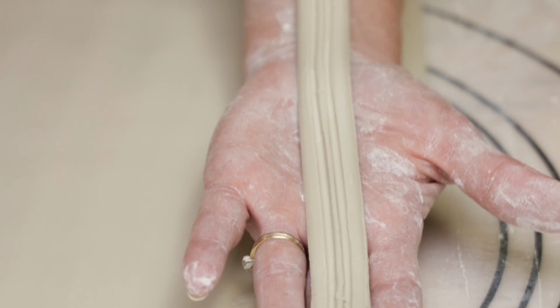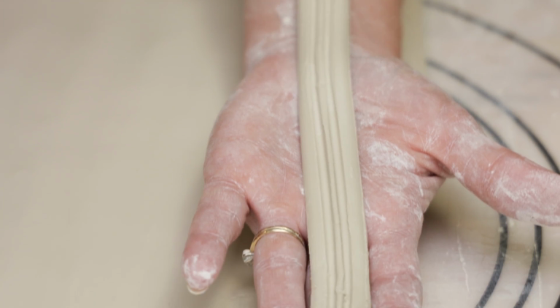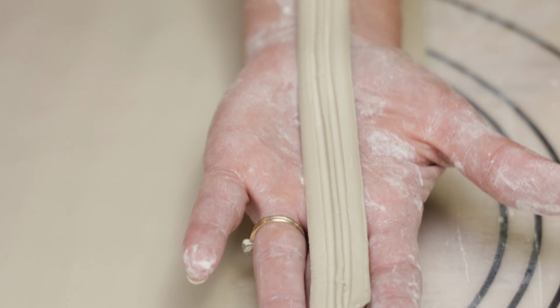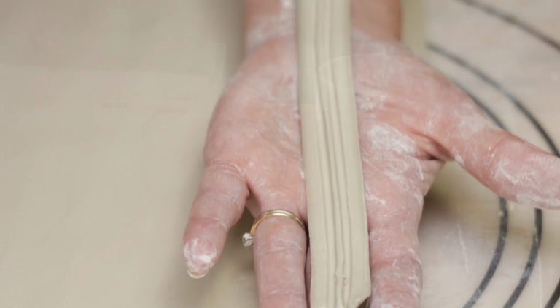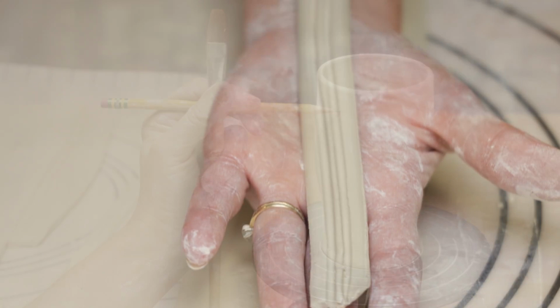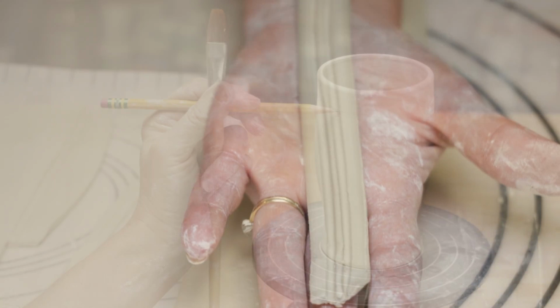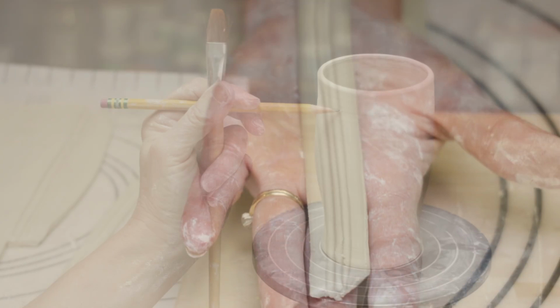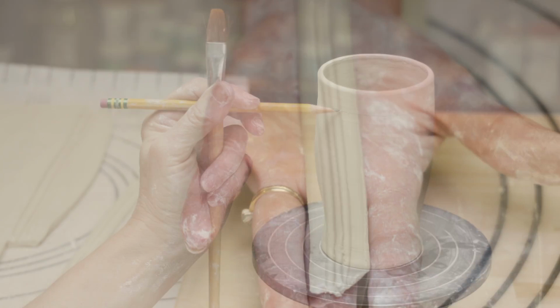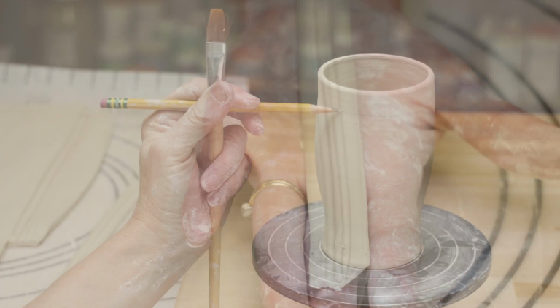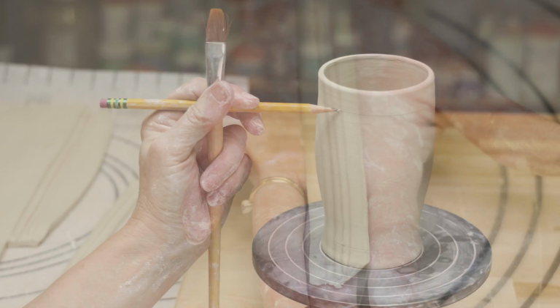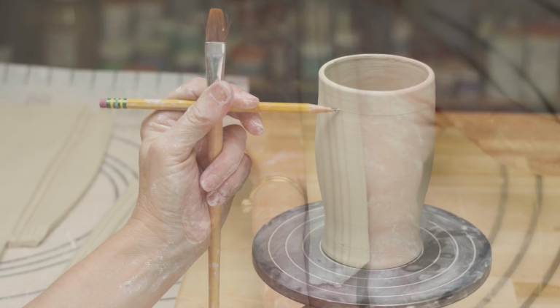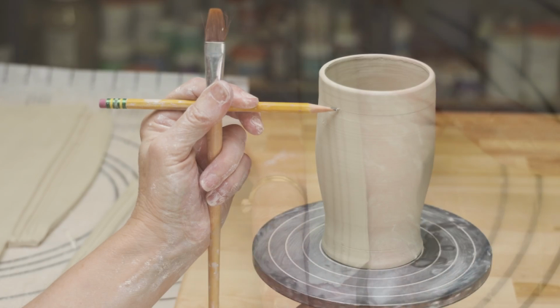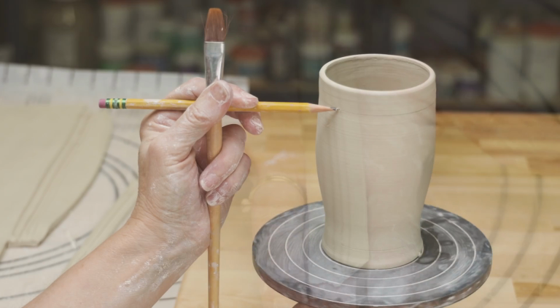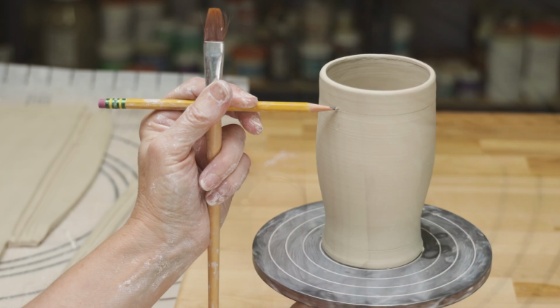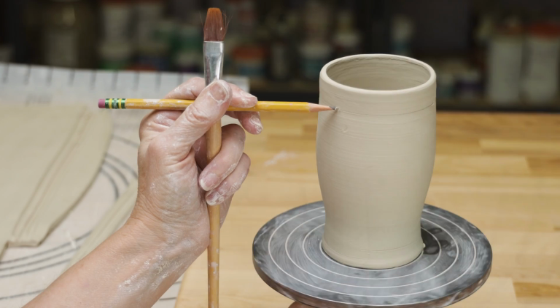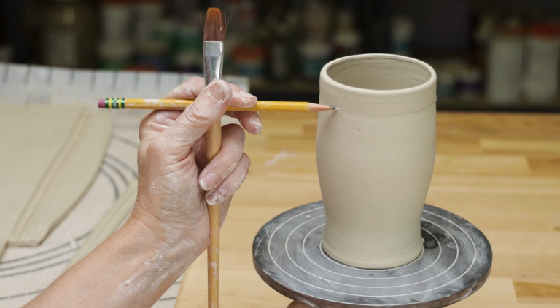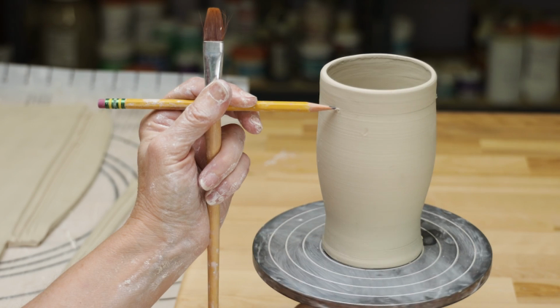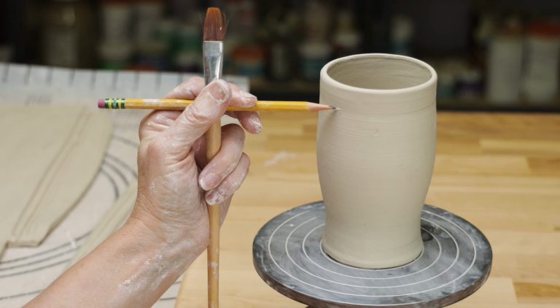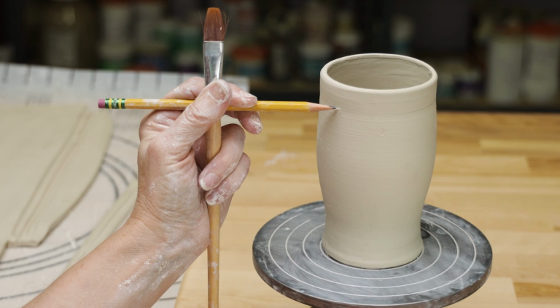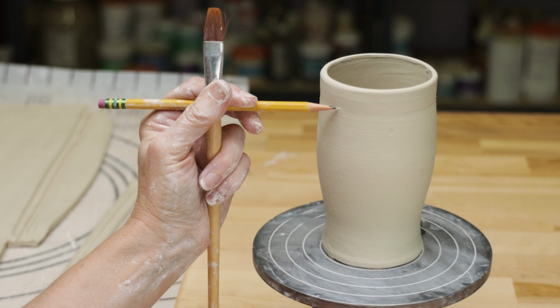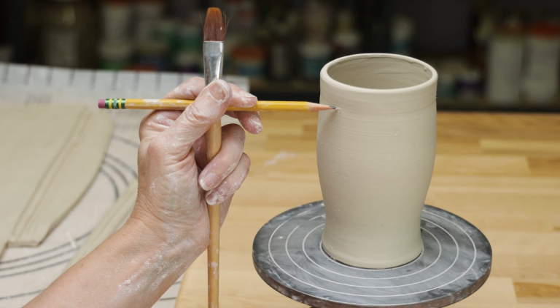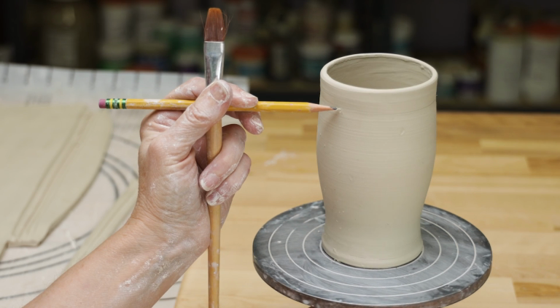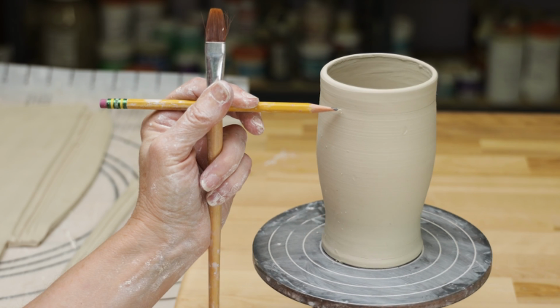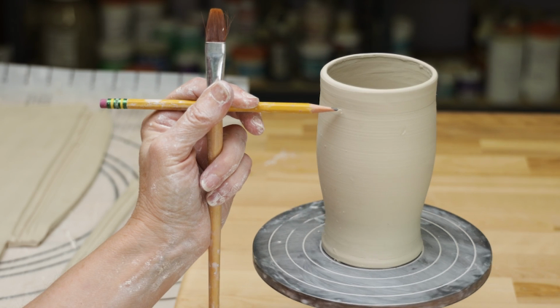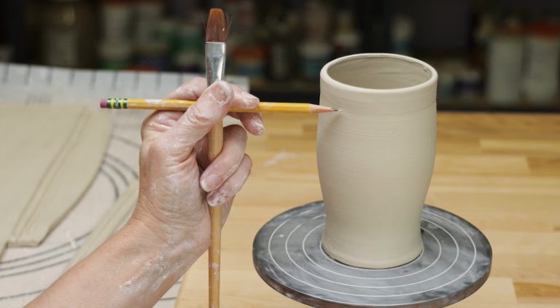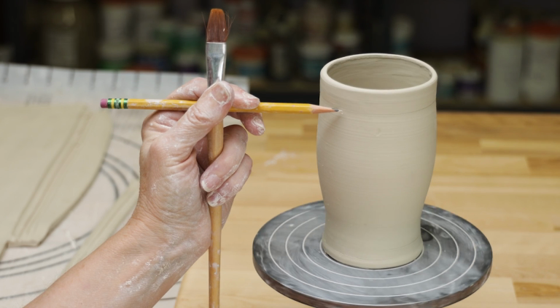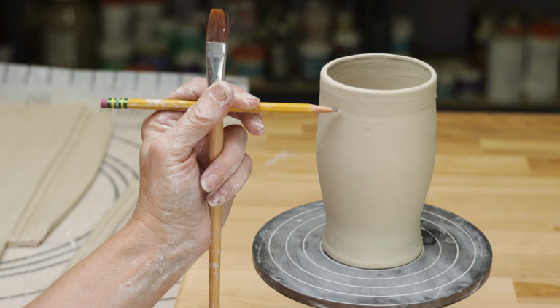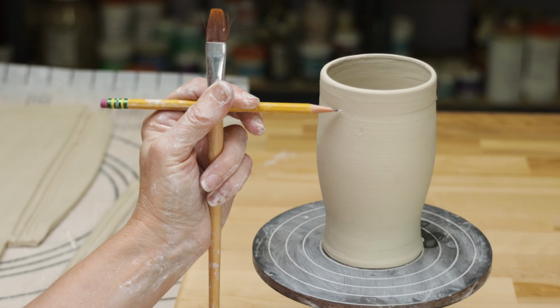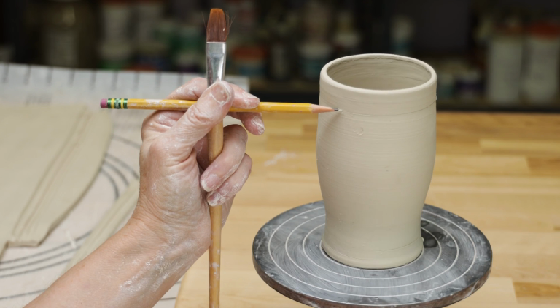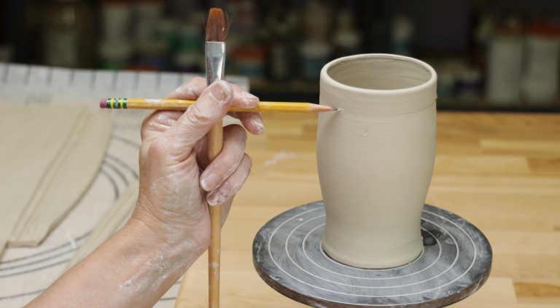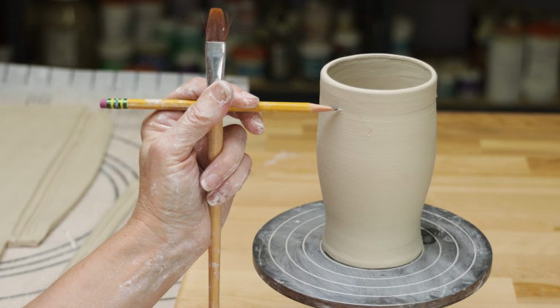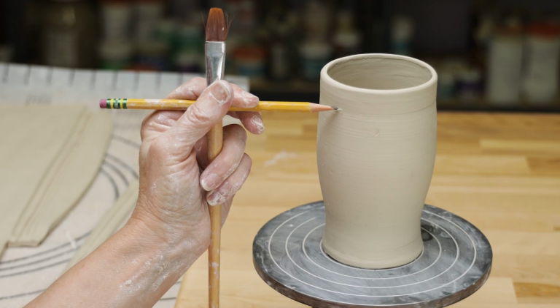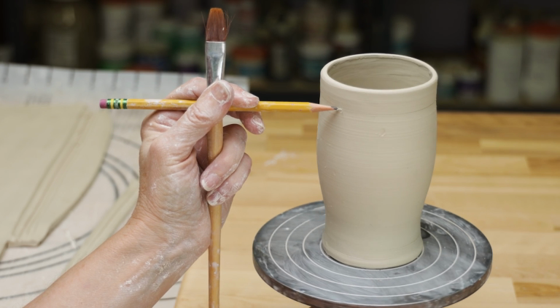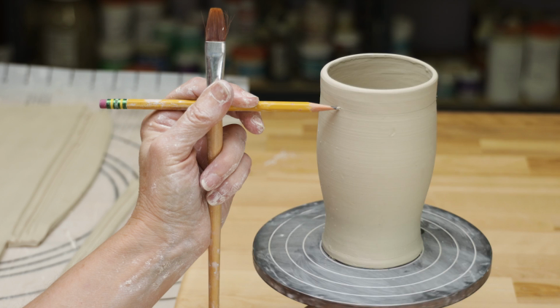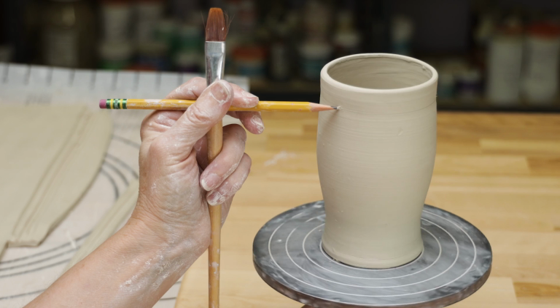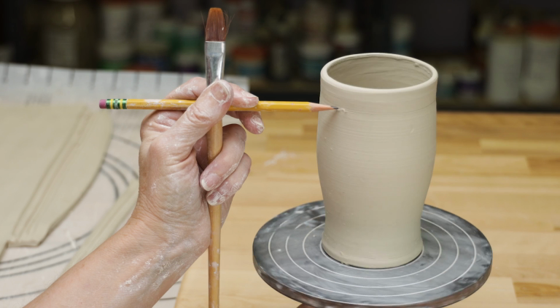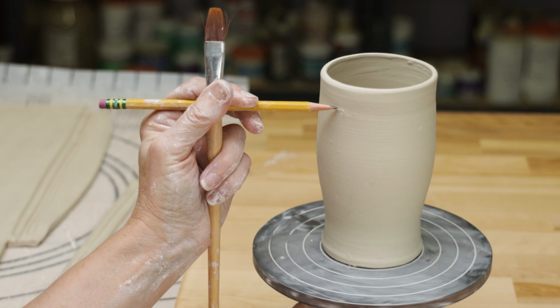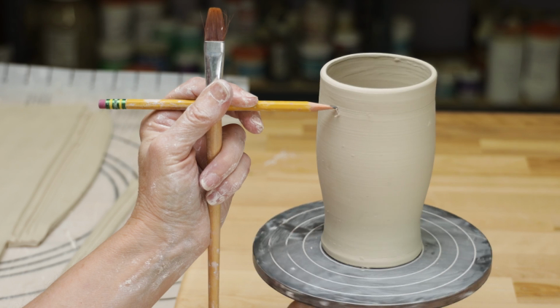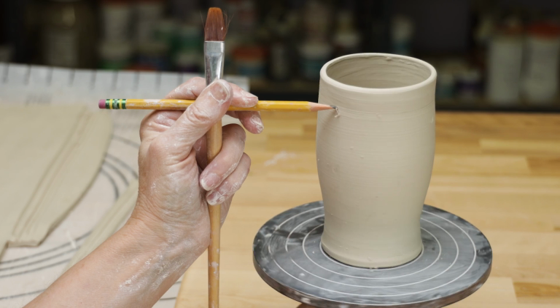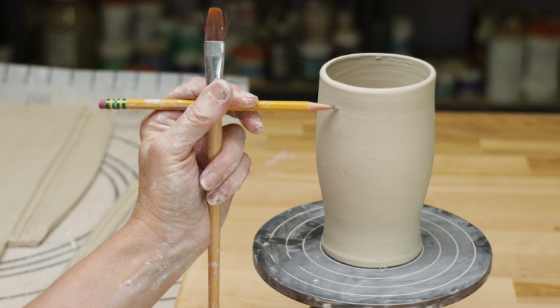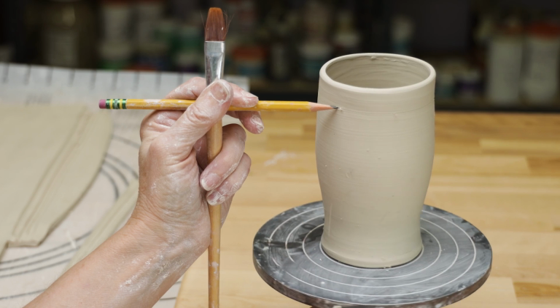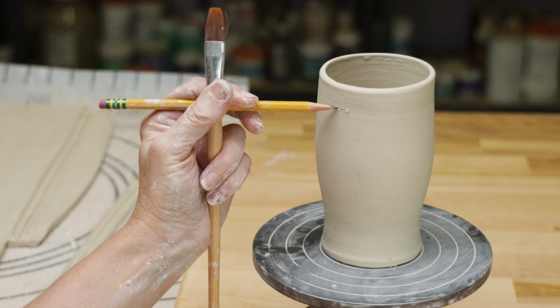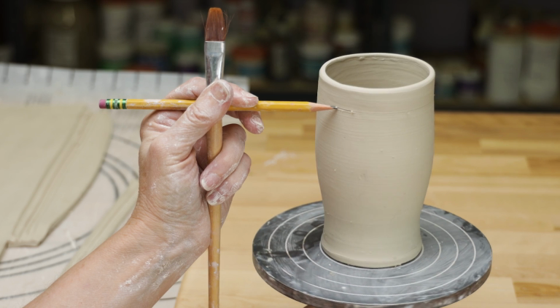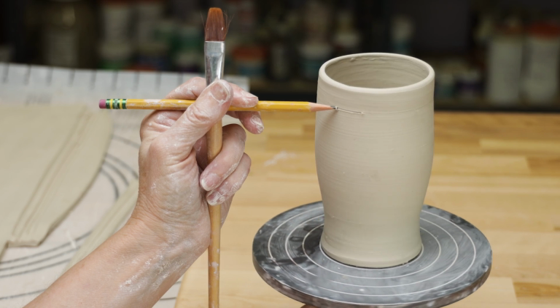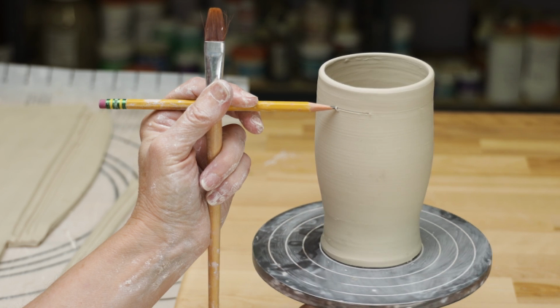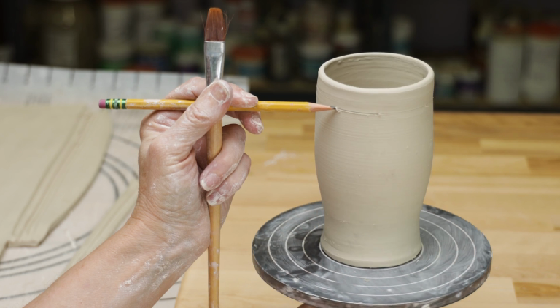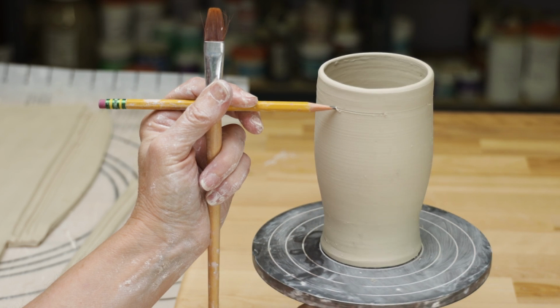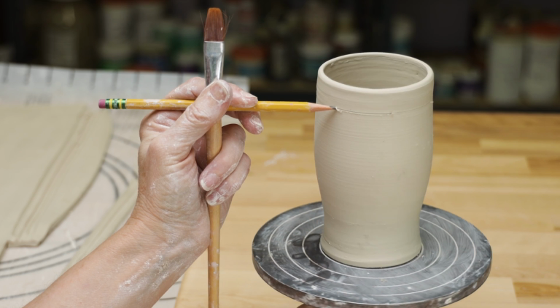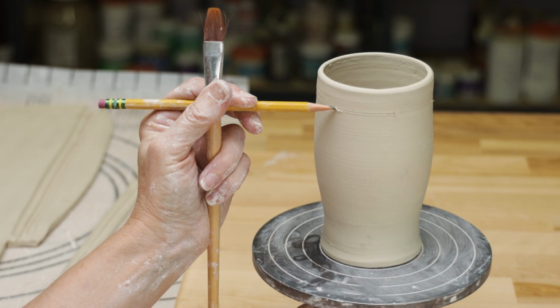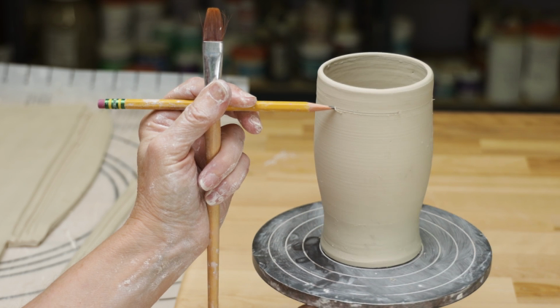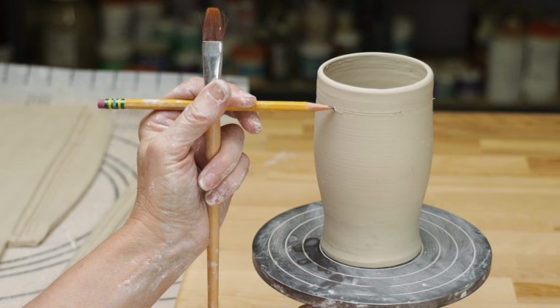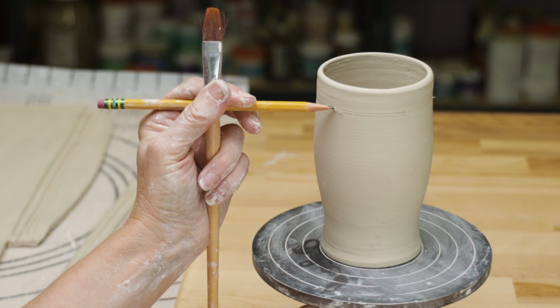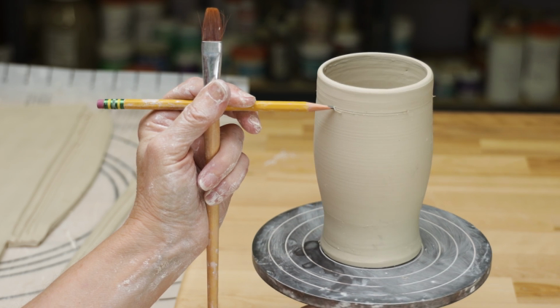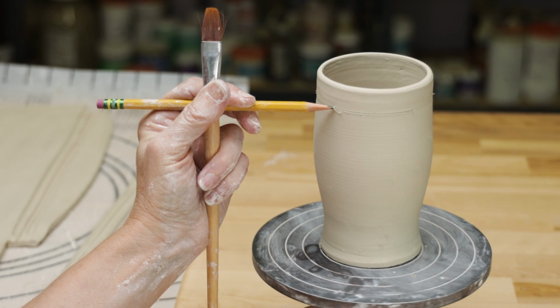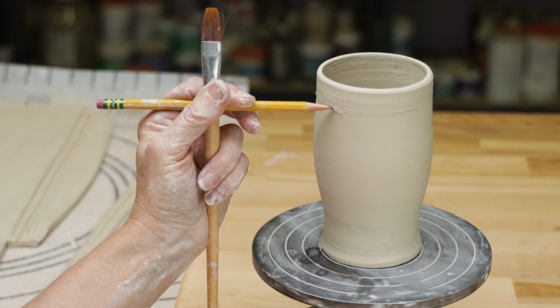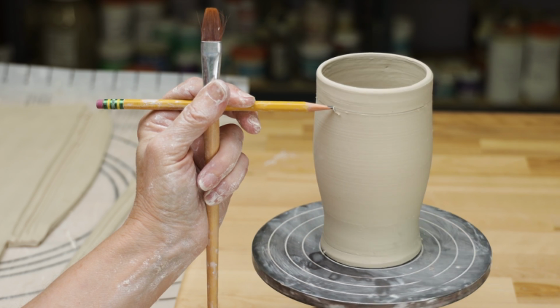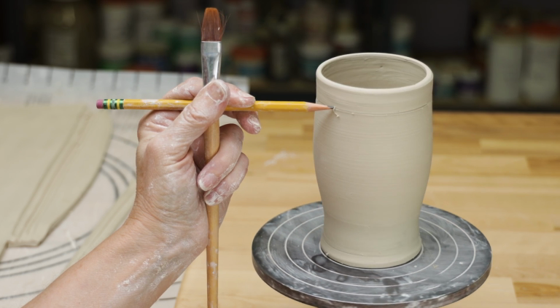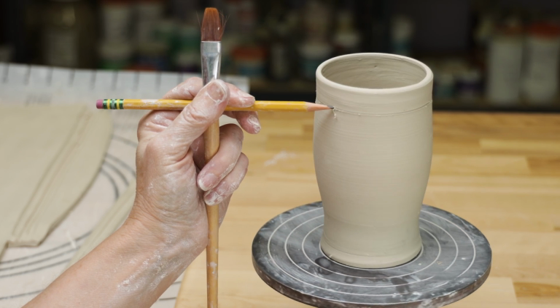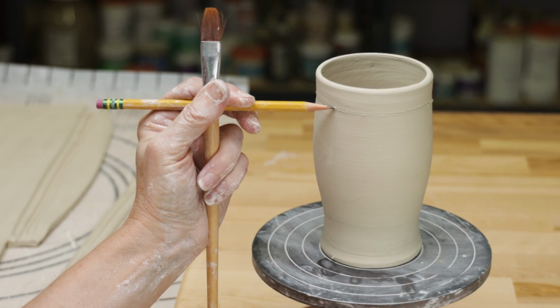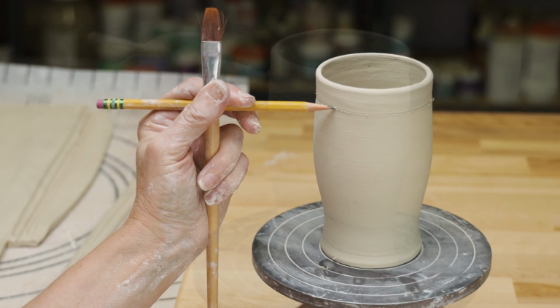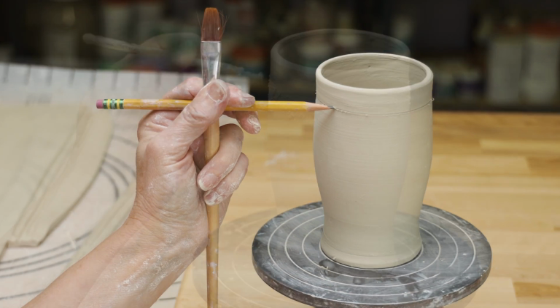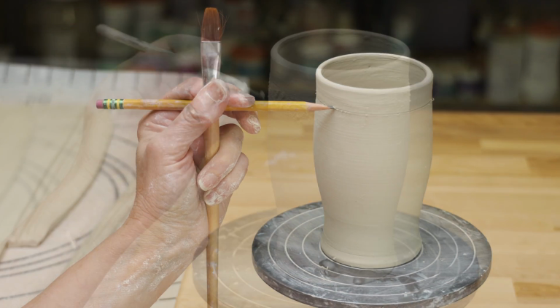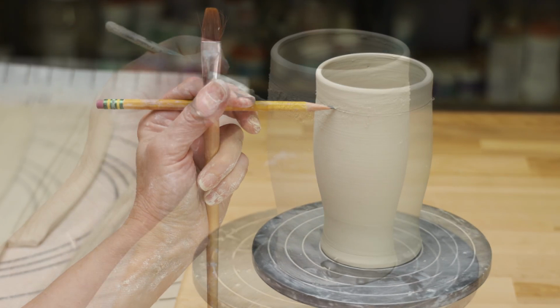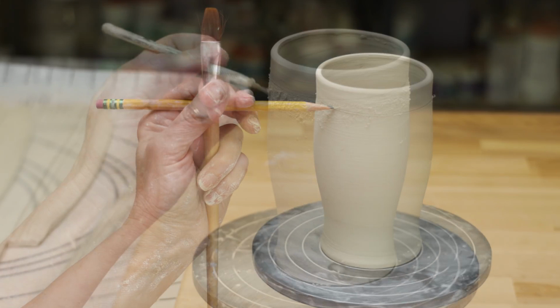For the band, I just measured where I wanted to attach the strip, scored it, slipped it, and attached it.